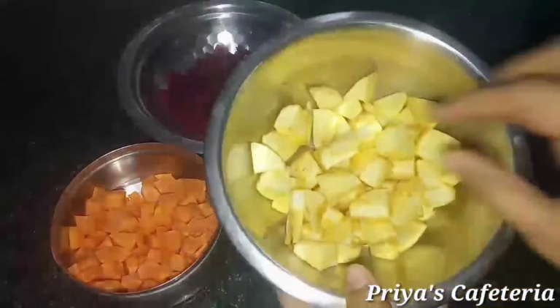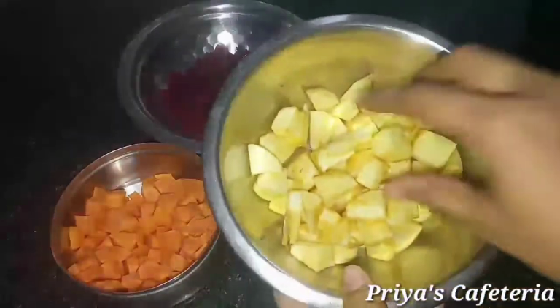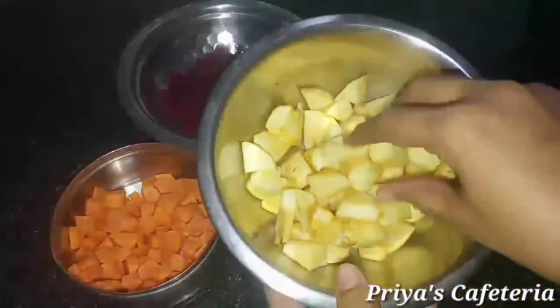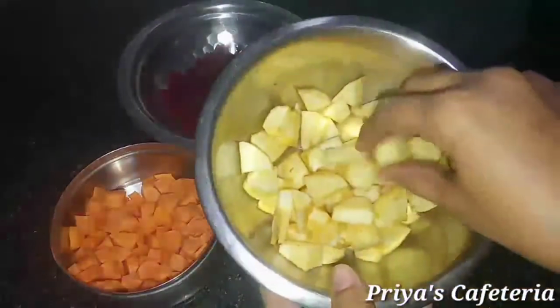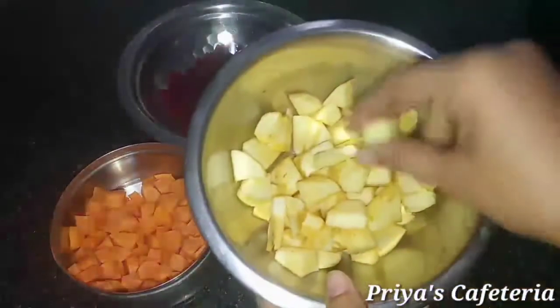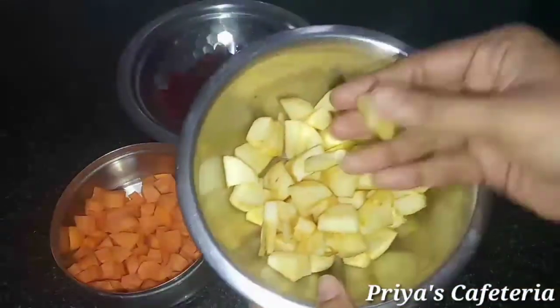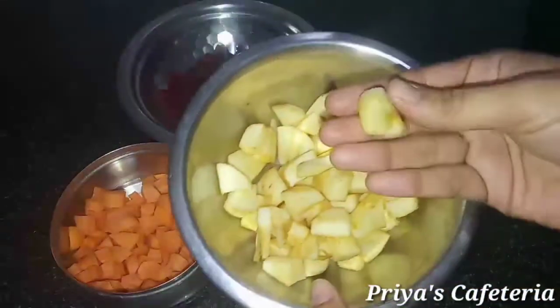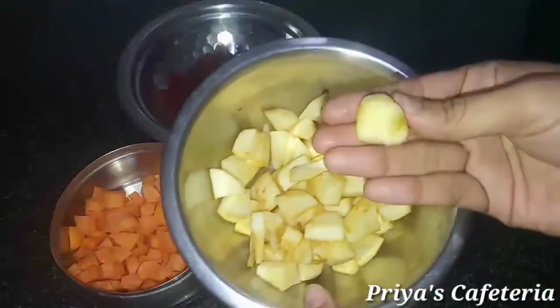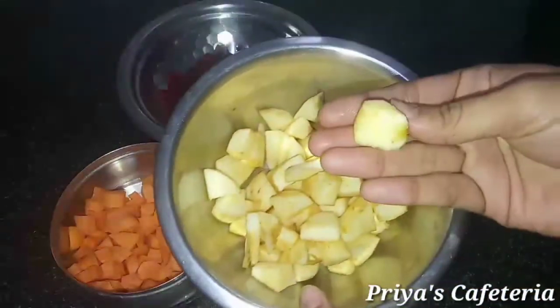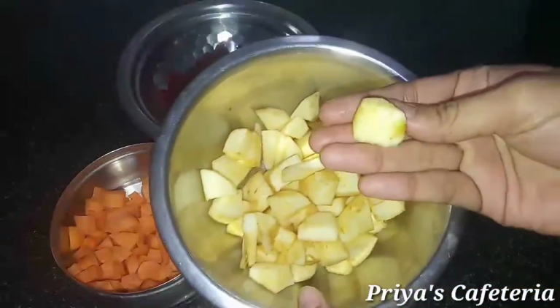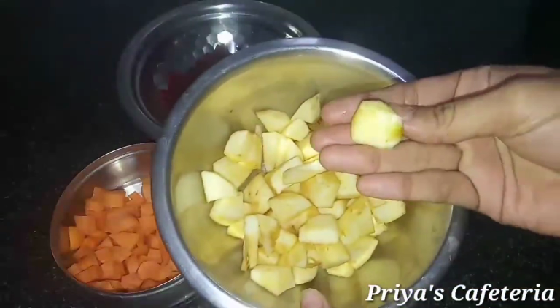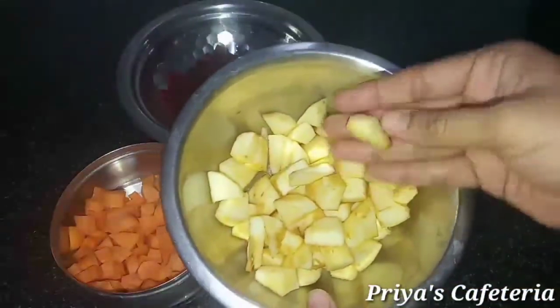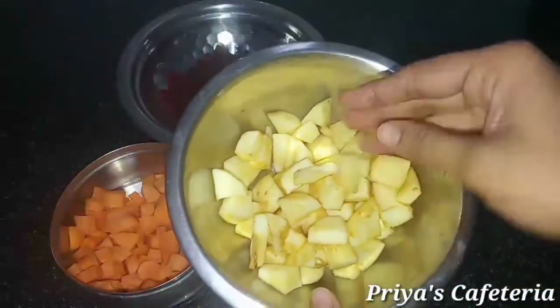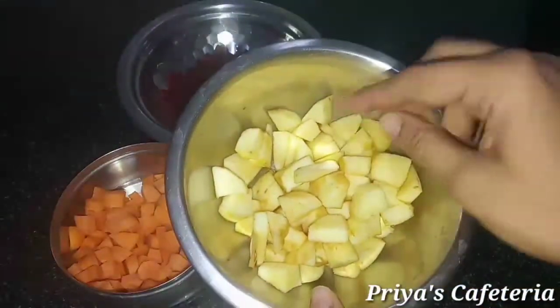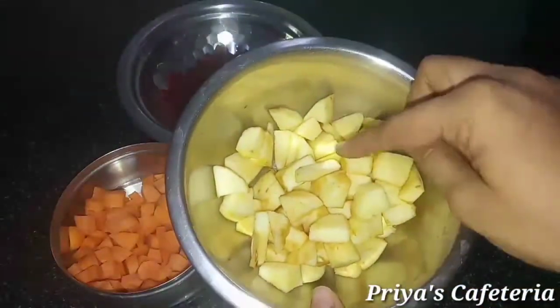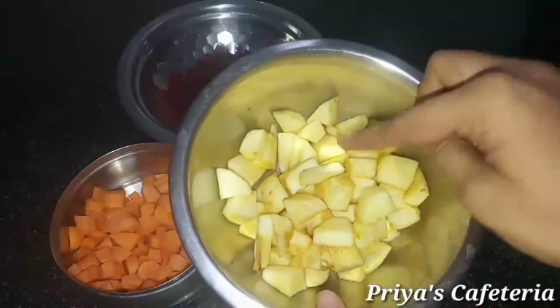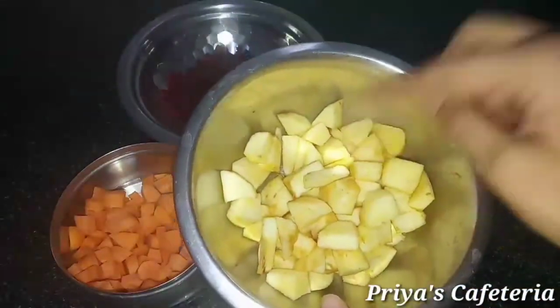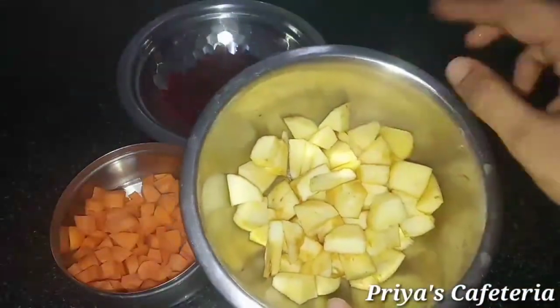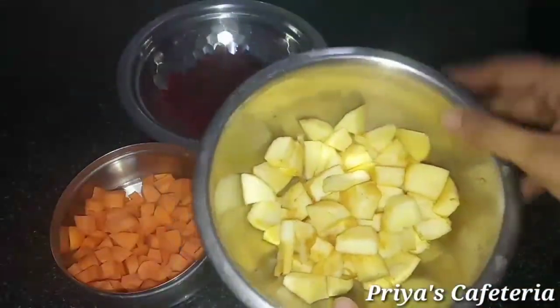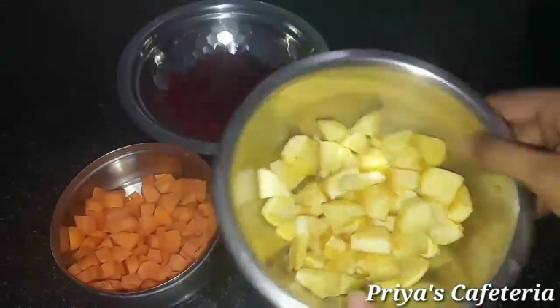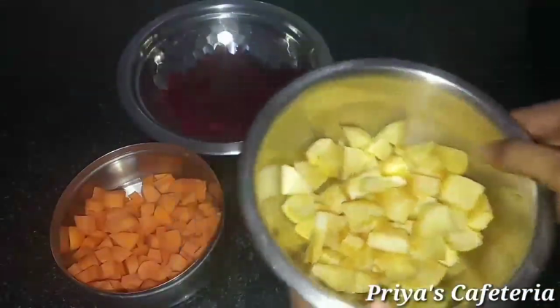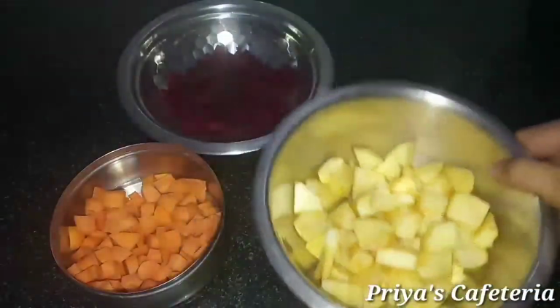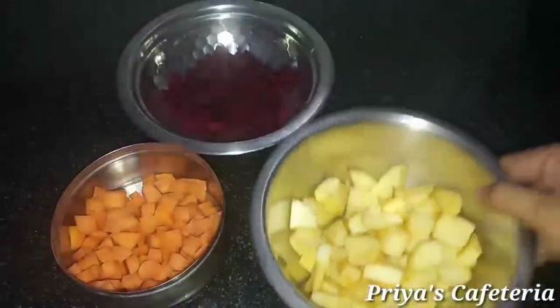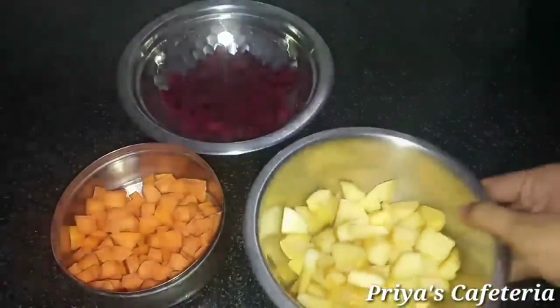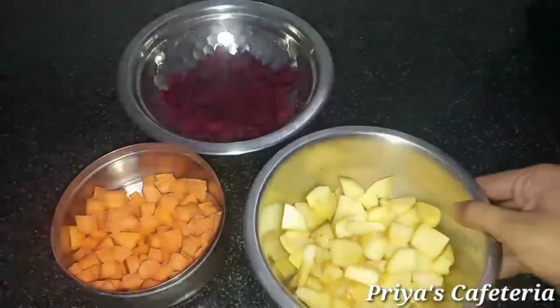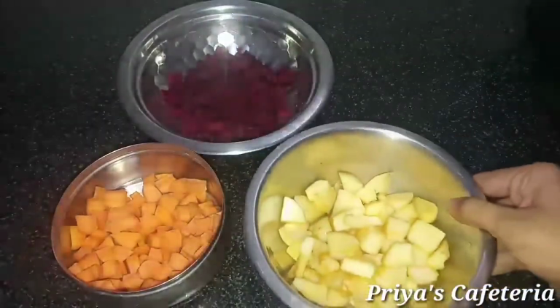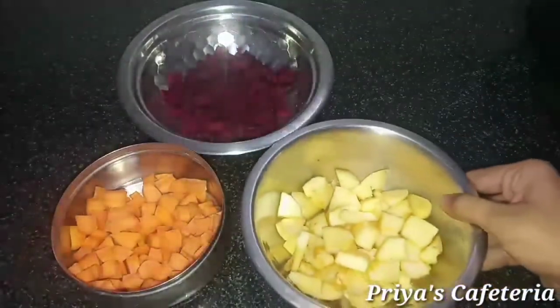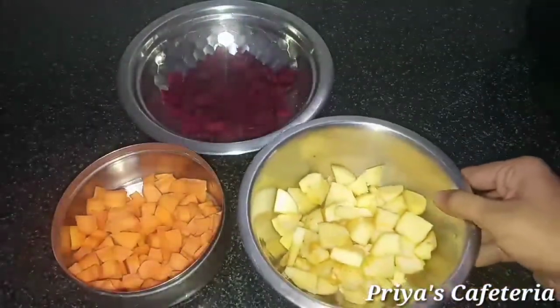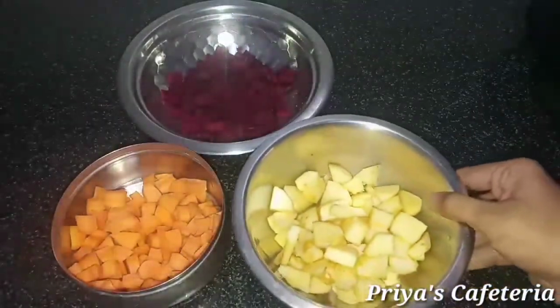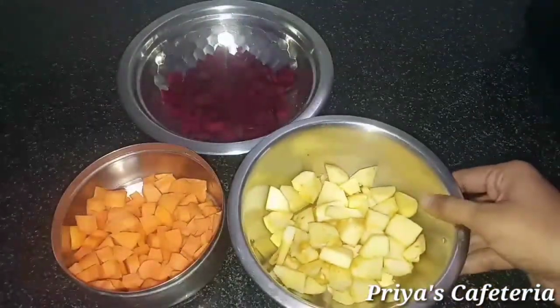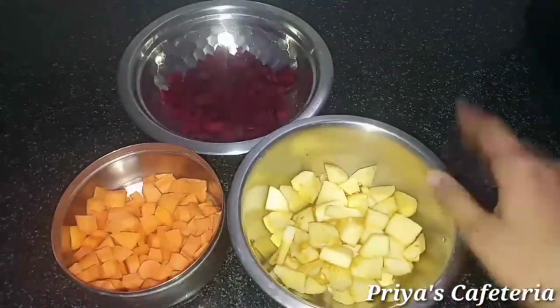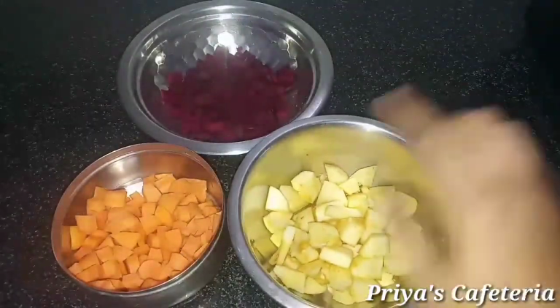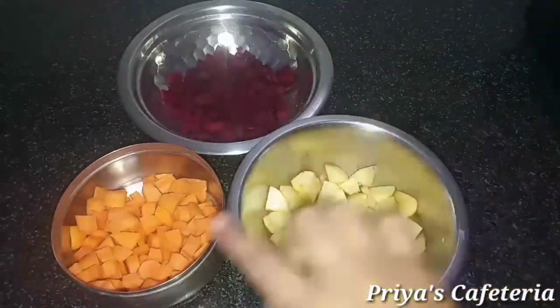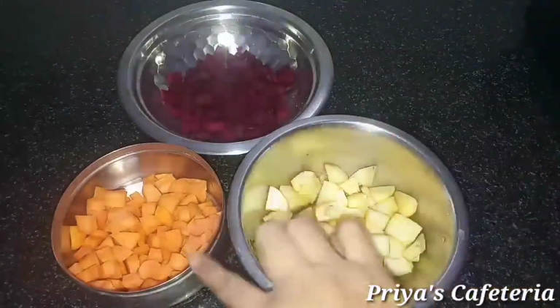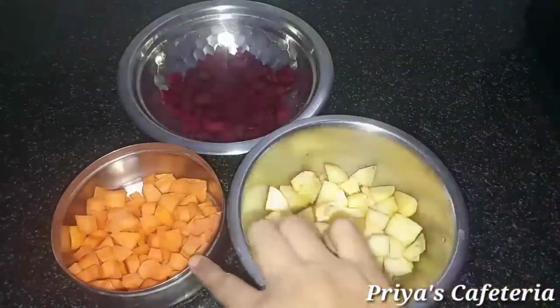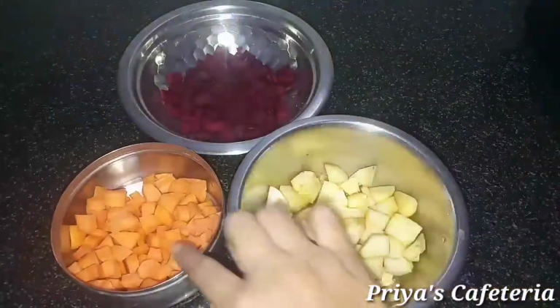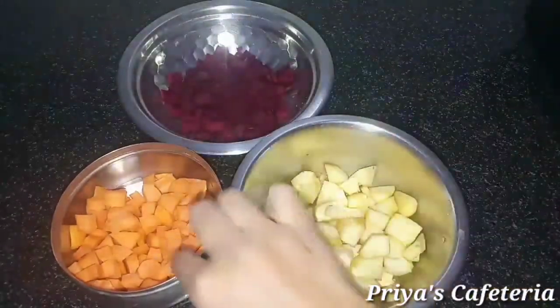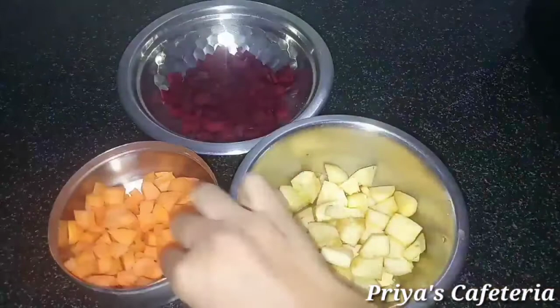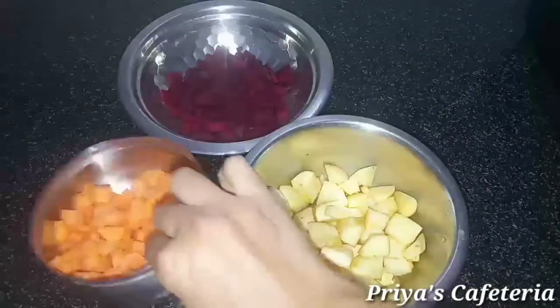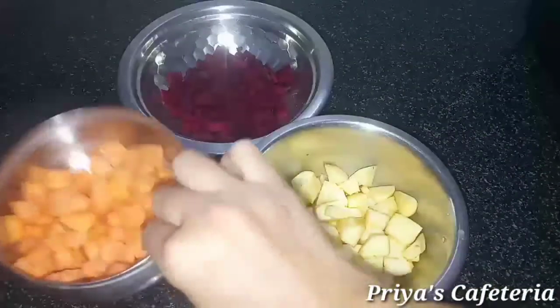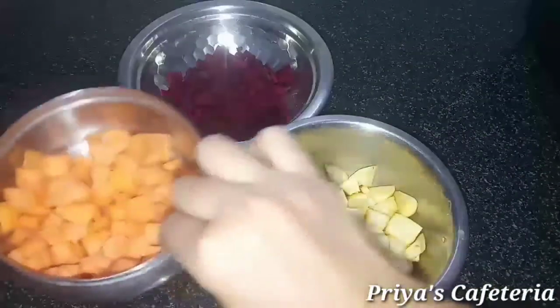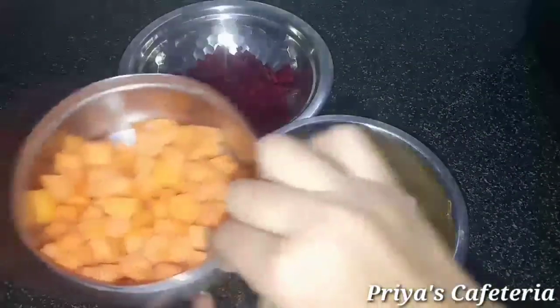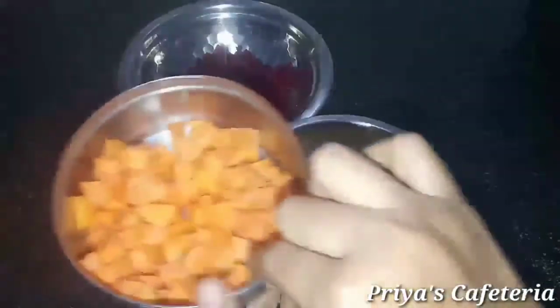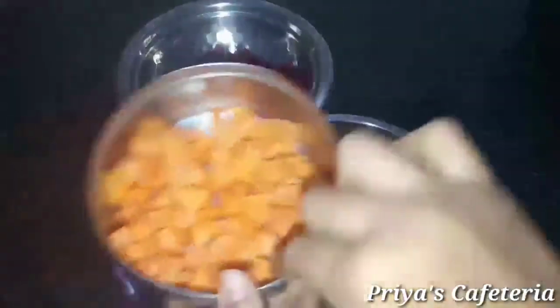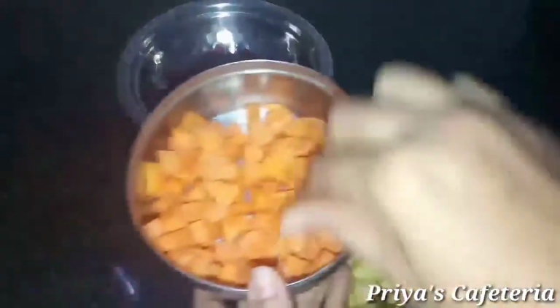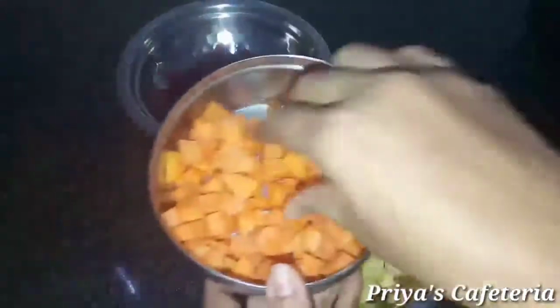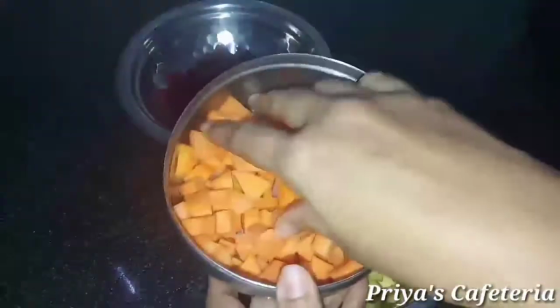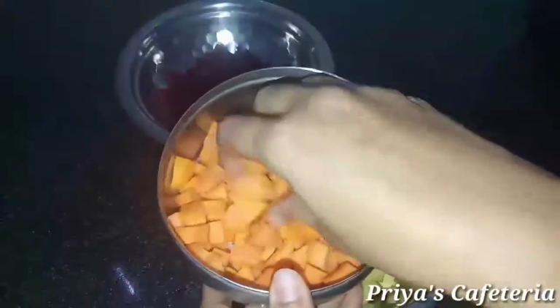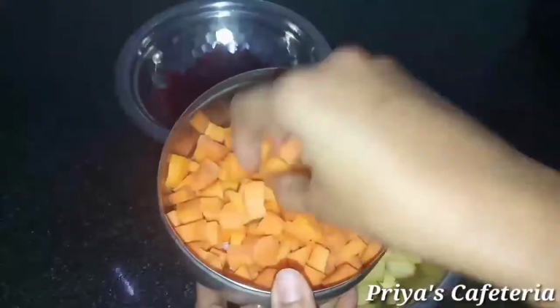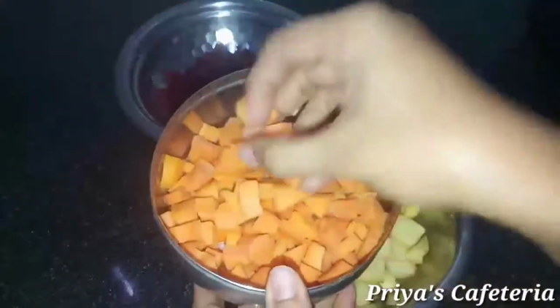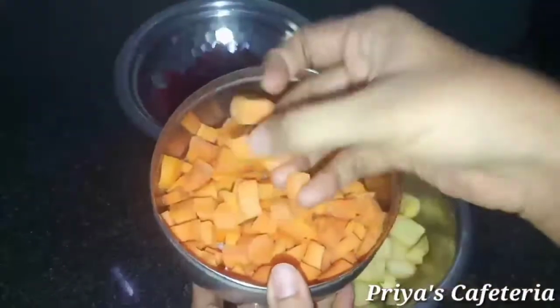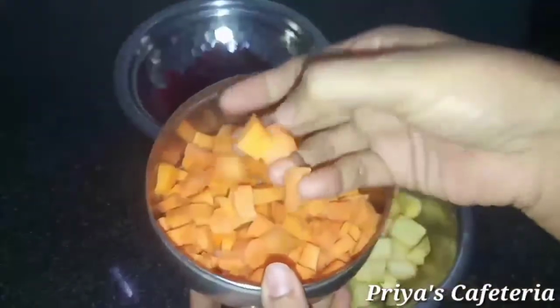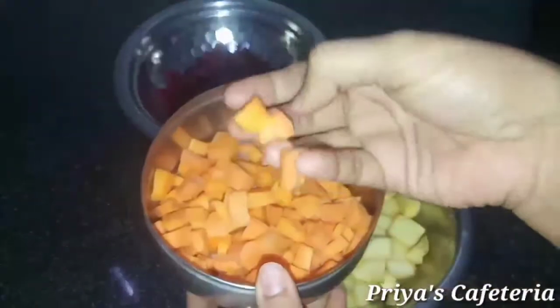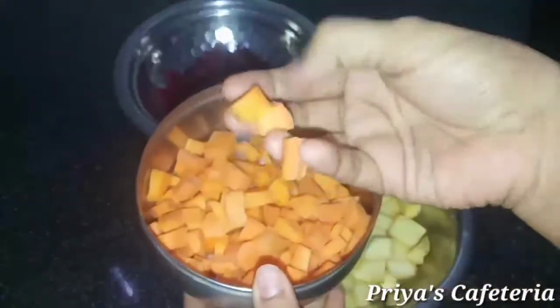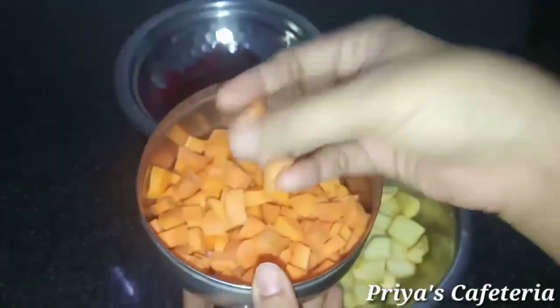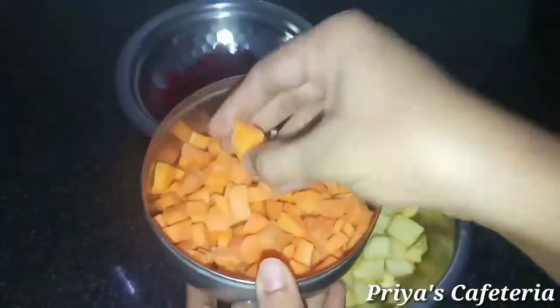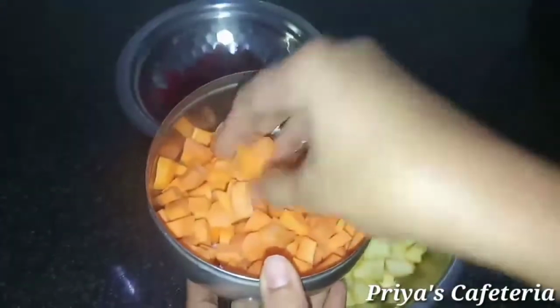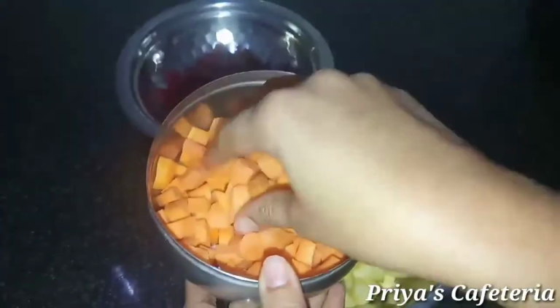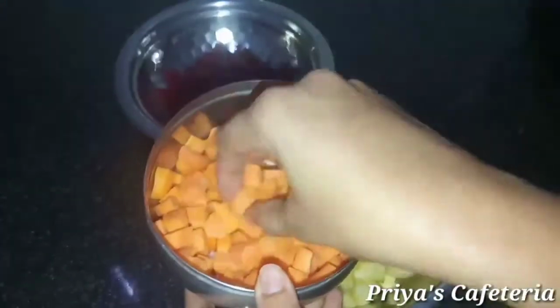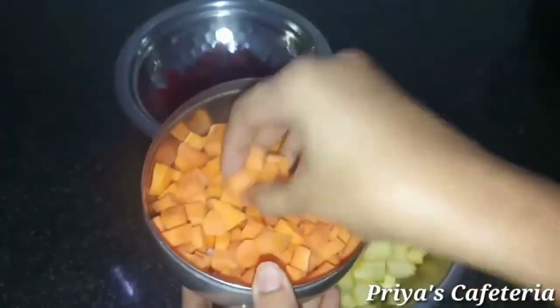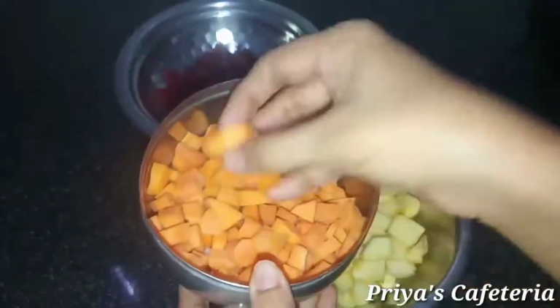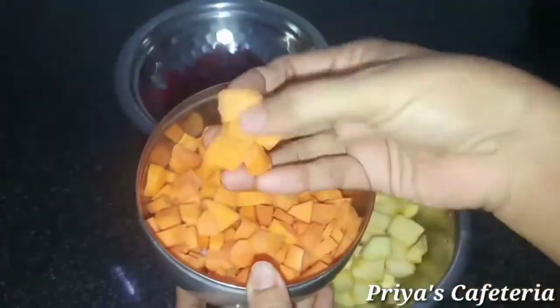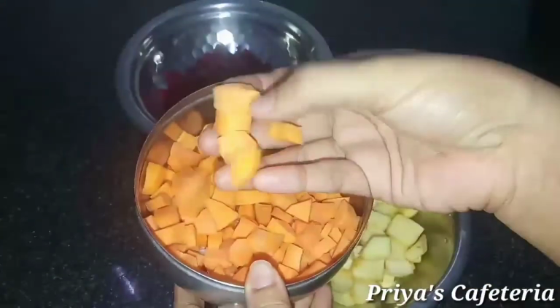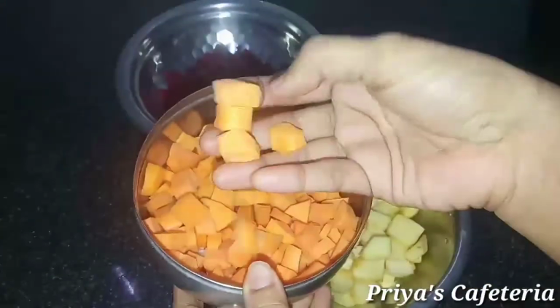We will use two apples. If you want, you can use a small amount of carrot — a small size piece works well.